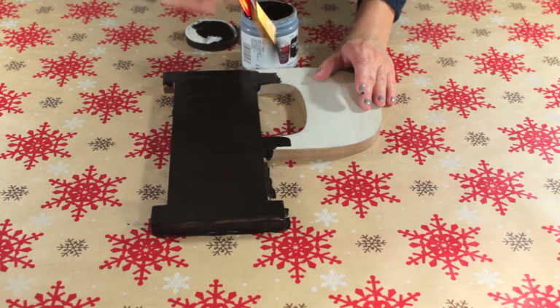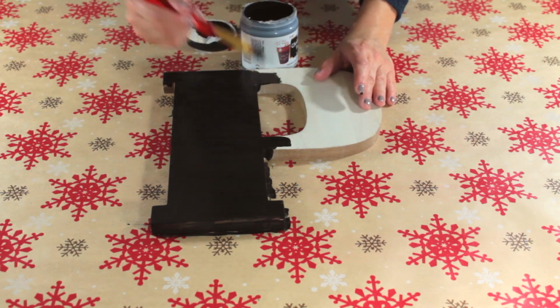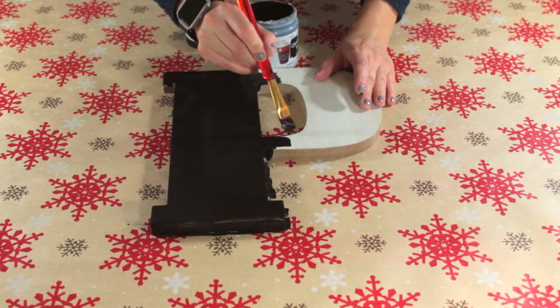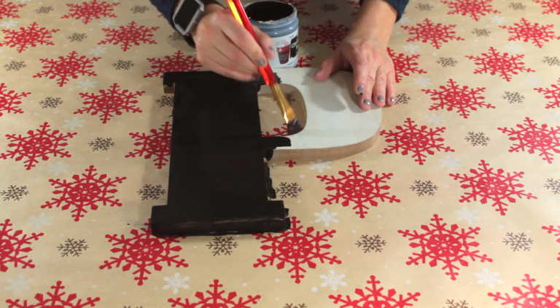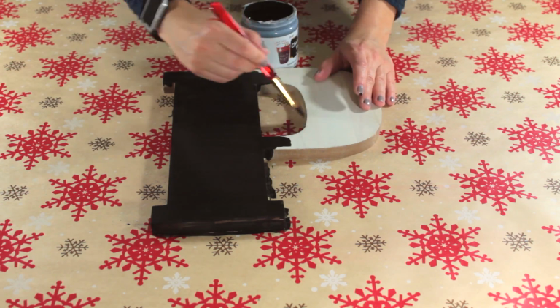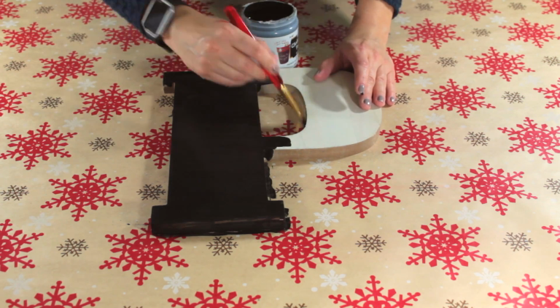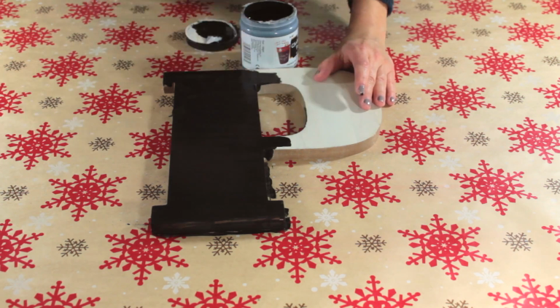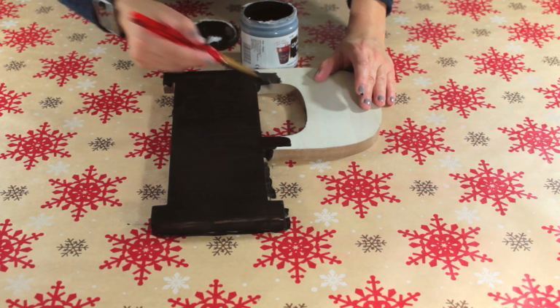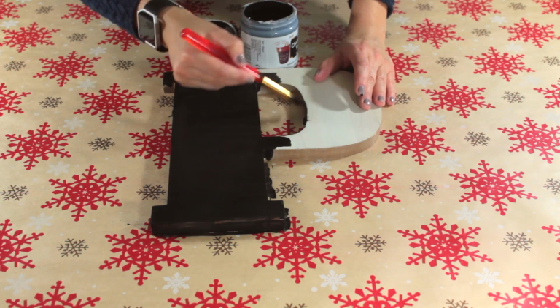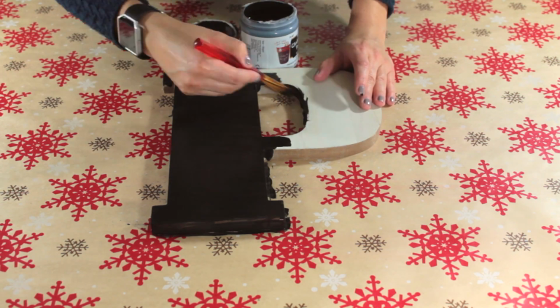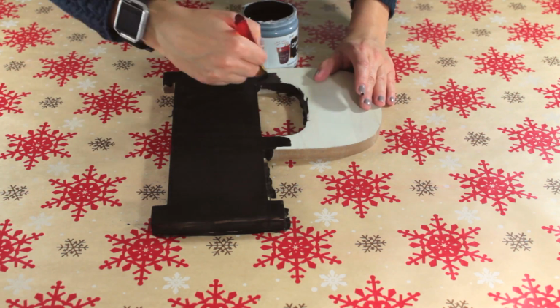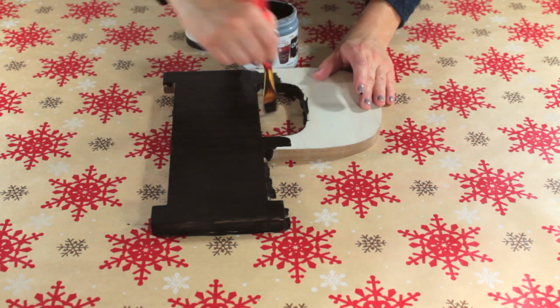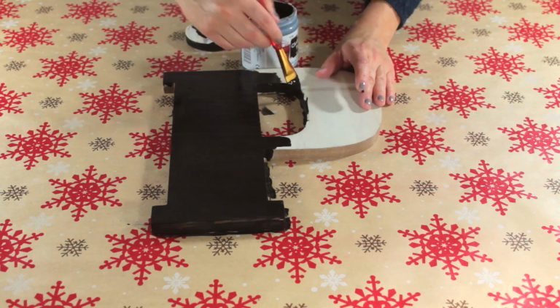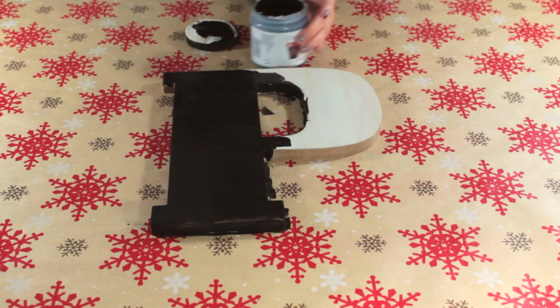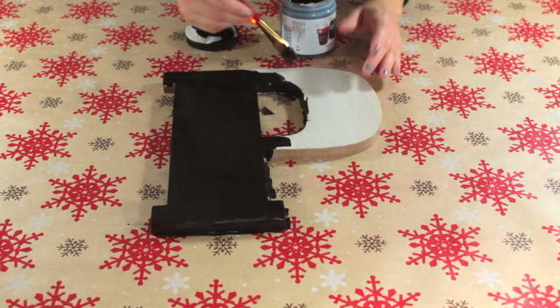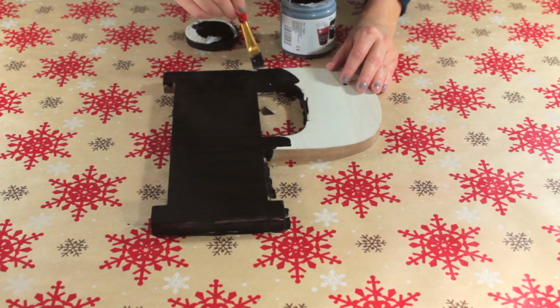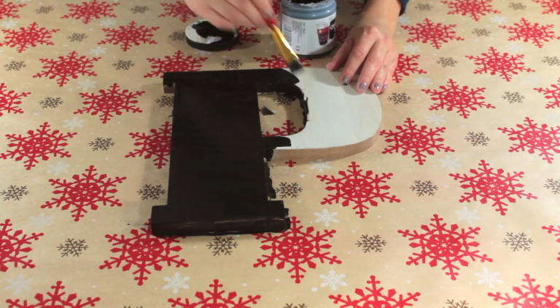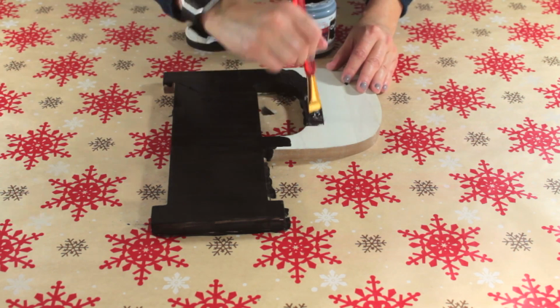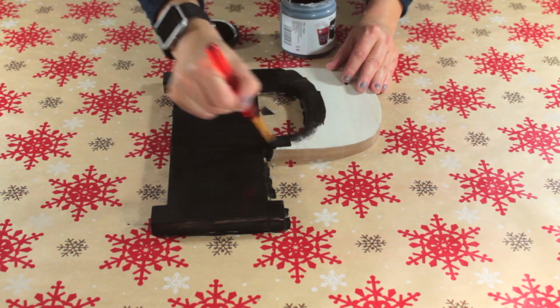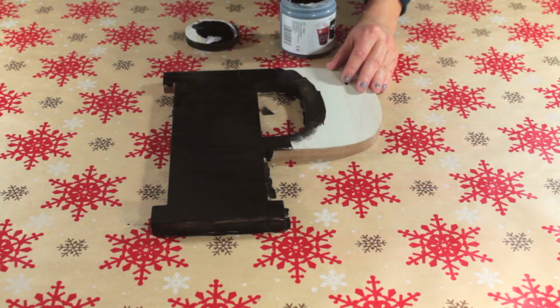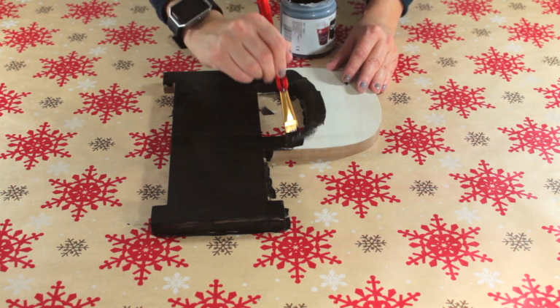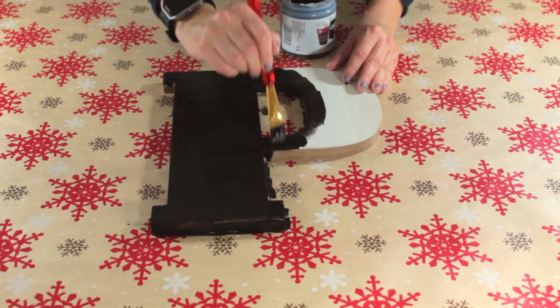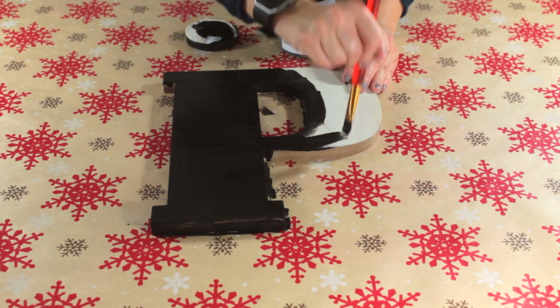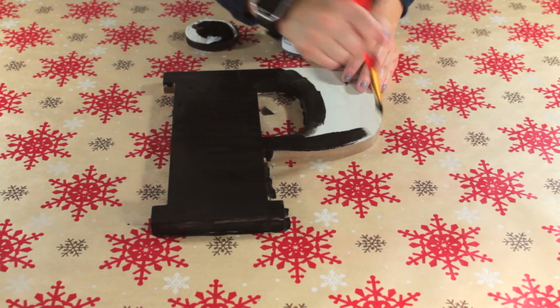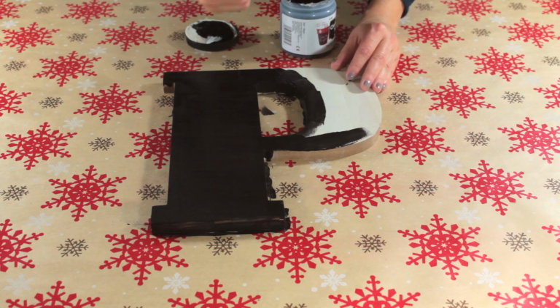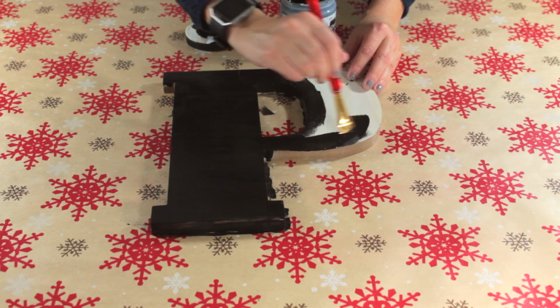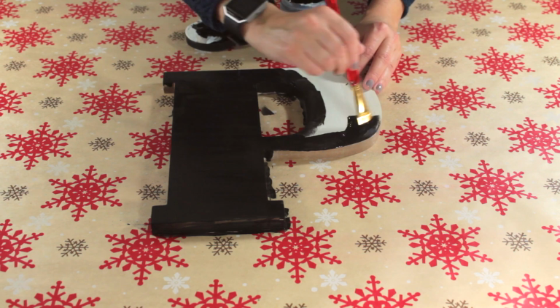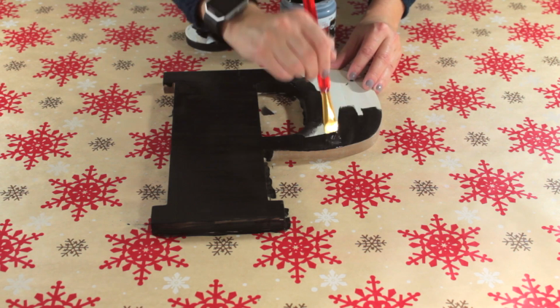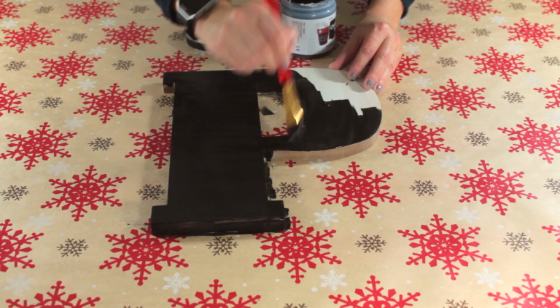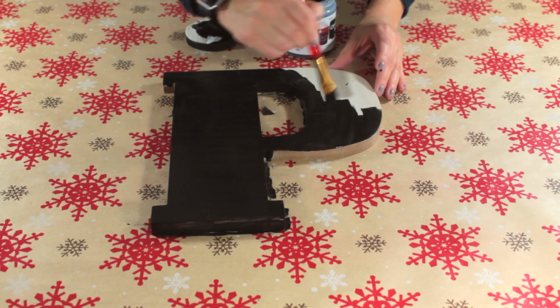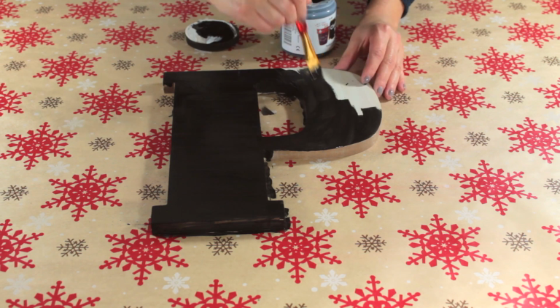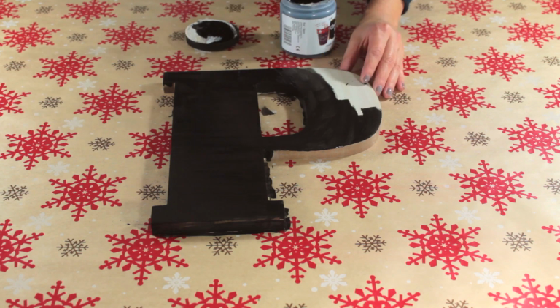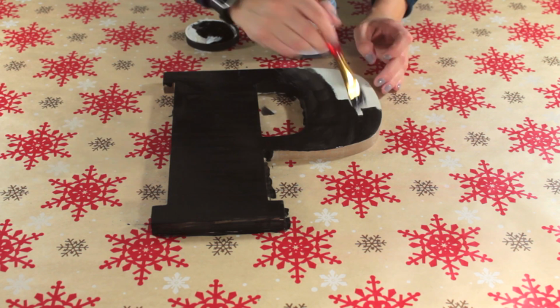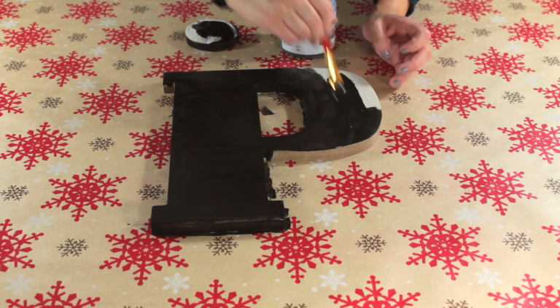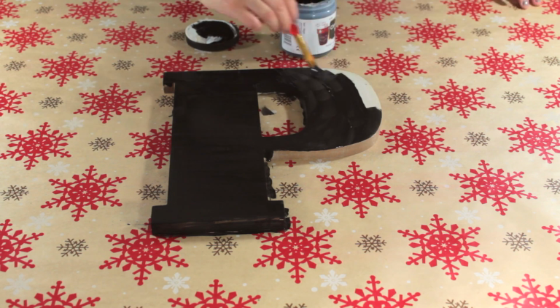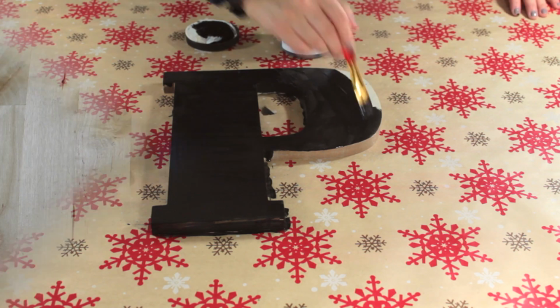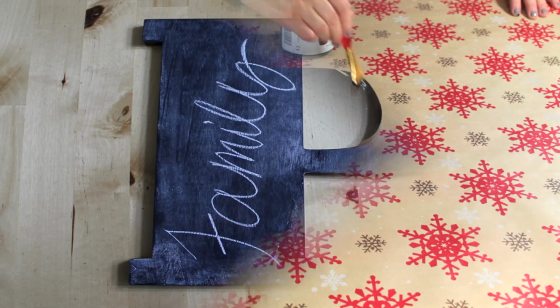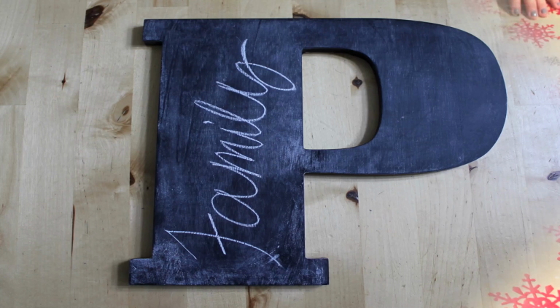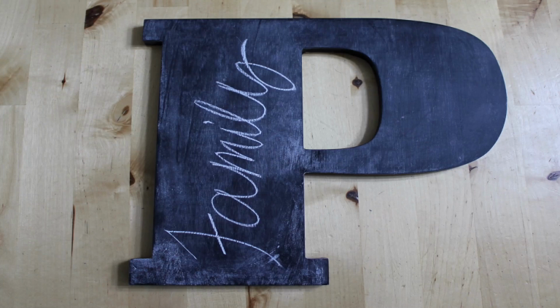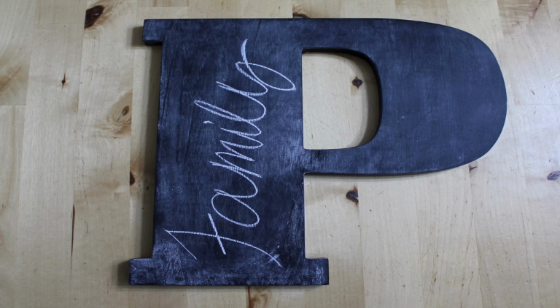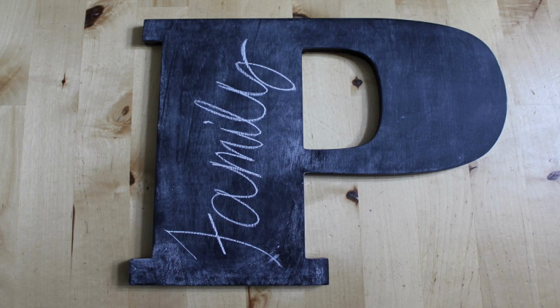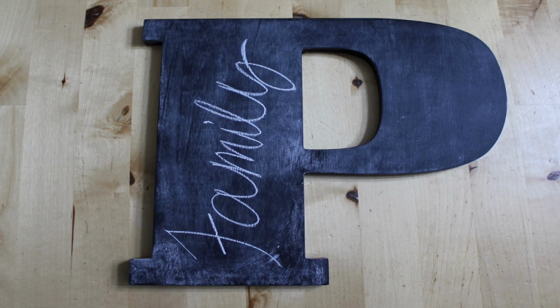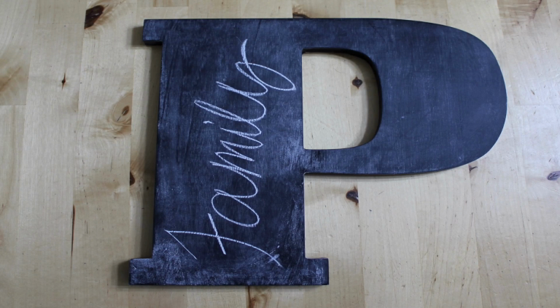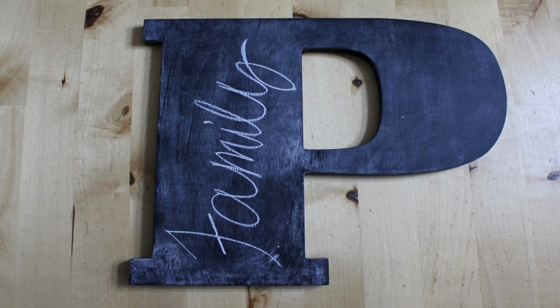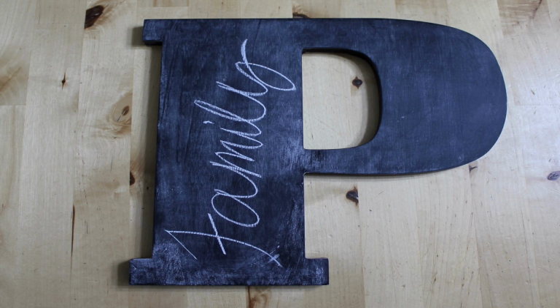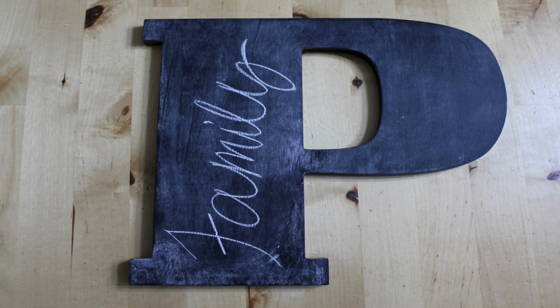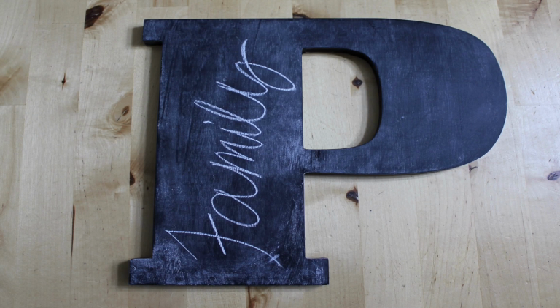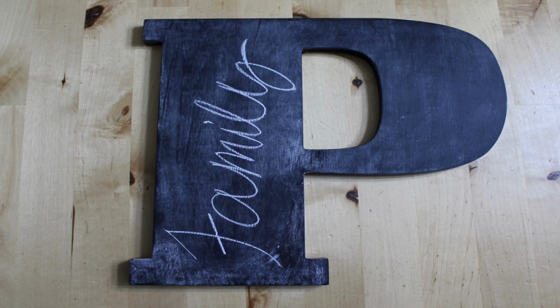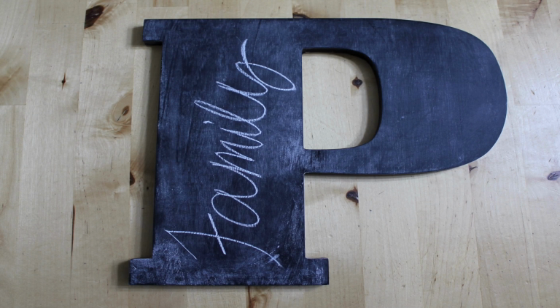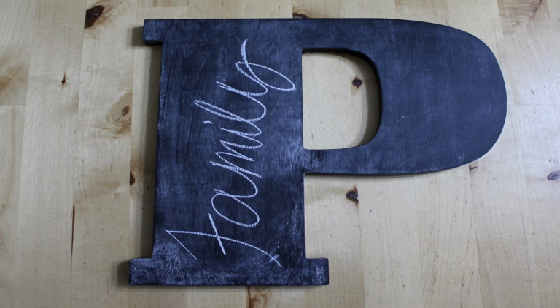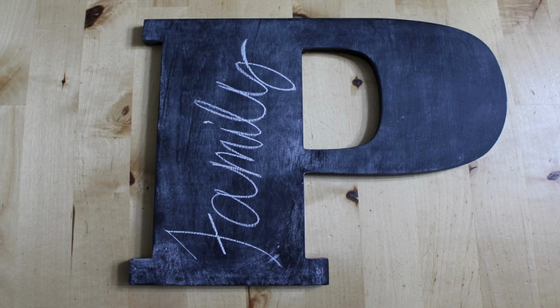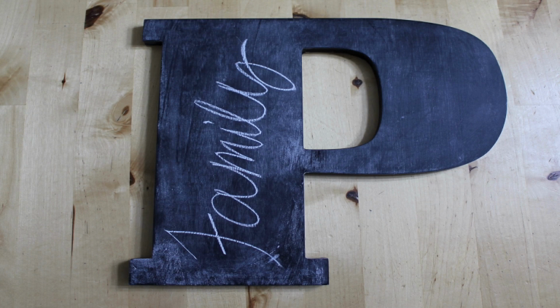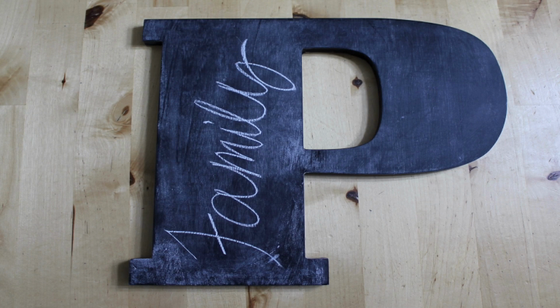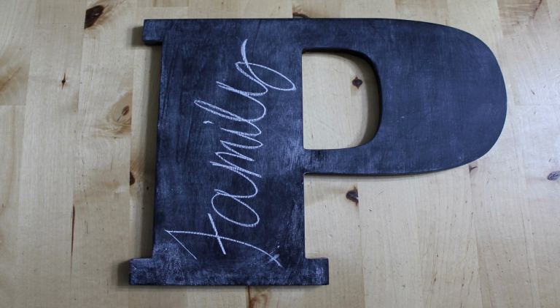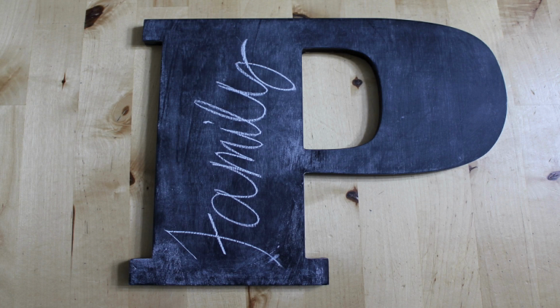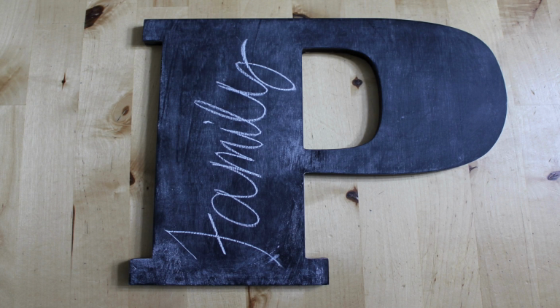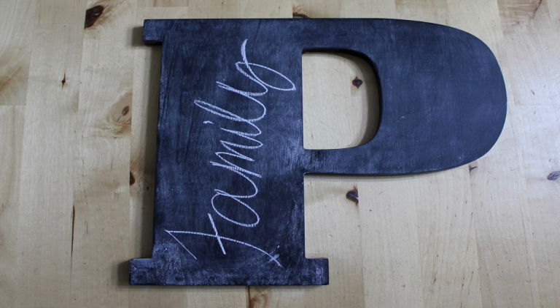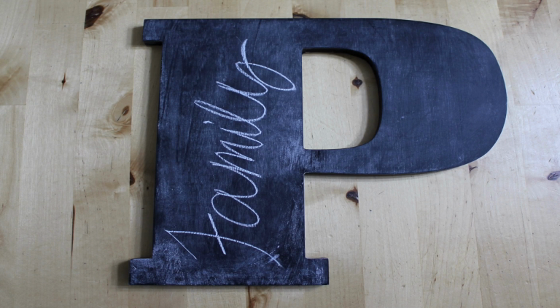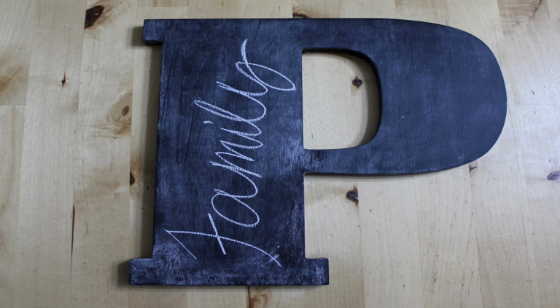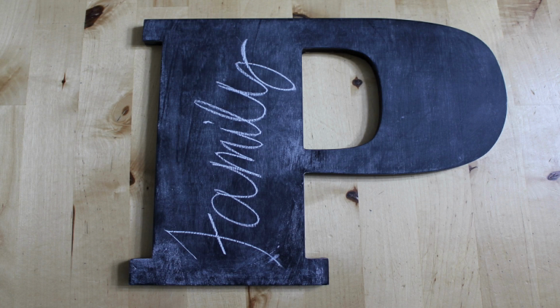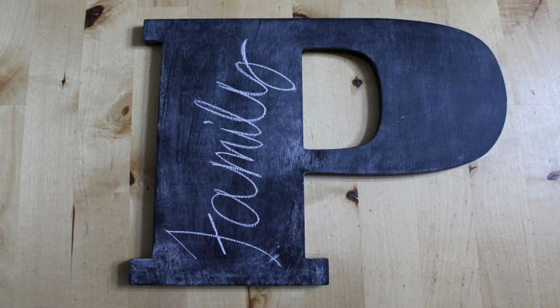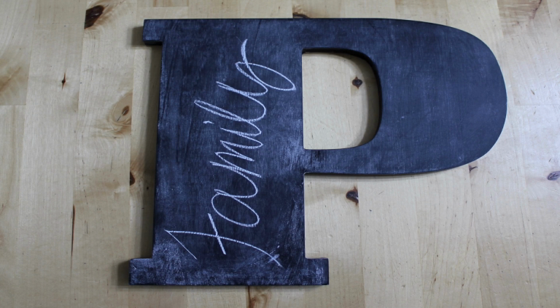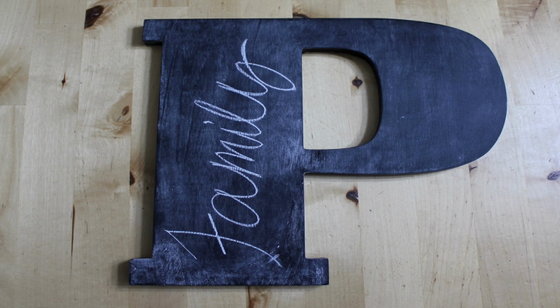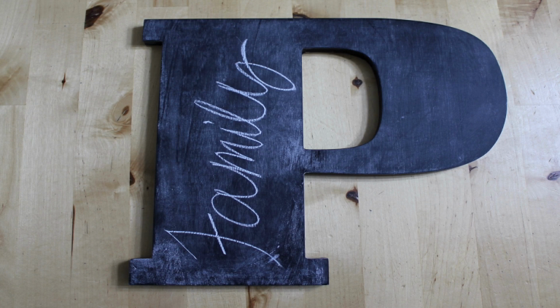Once your paint is completely dry you can prime your chalkboard using the instructions on your chalkboard paint and you're done.